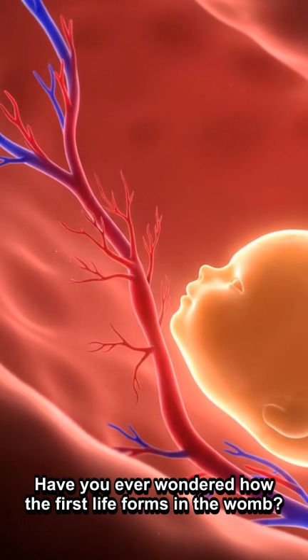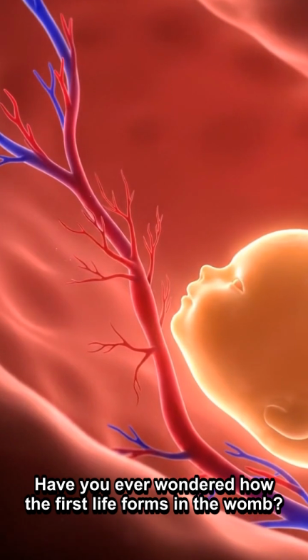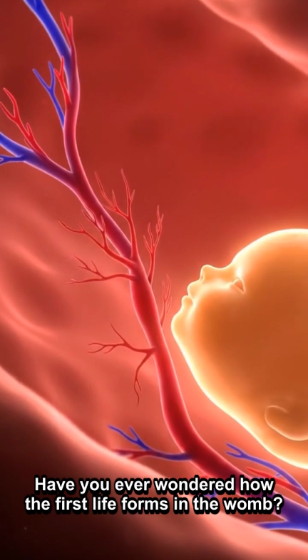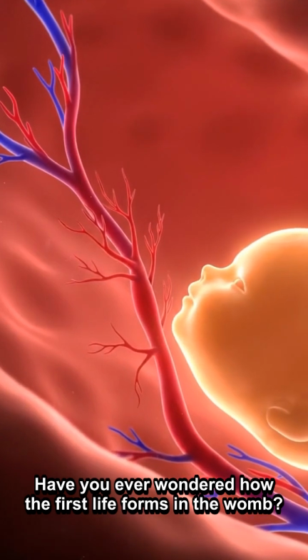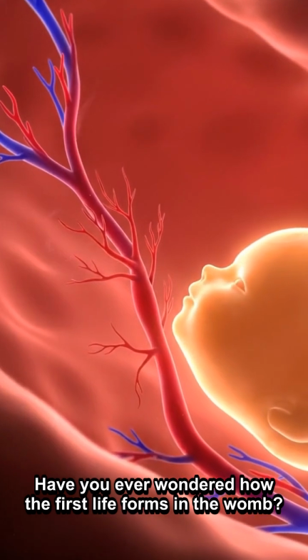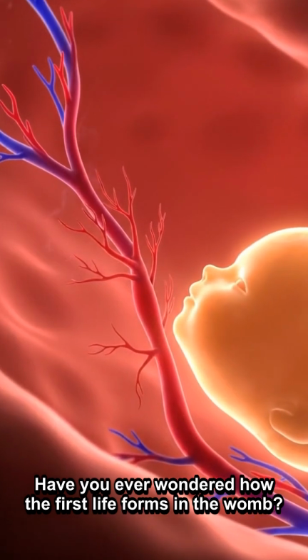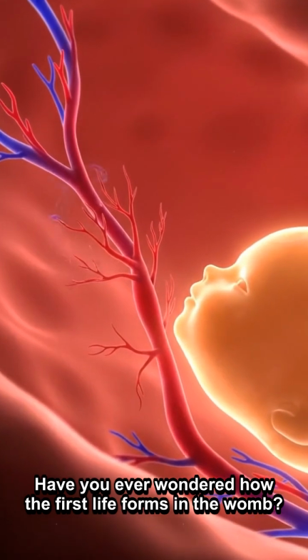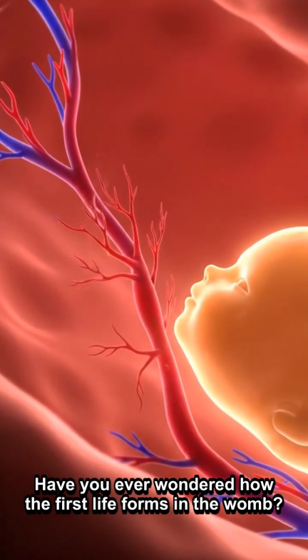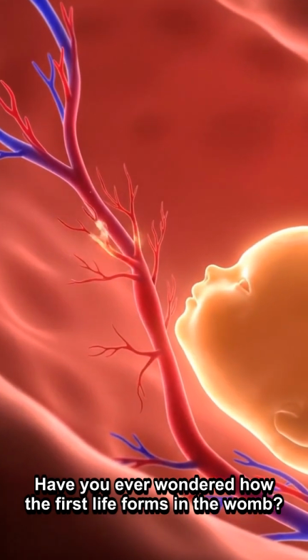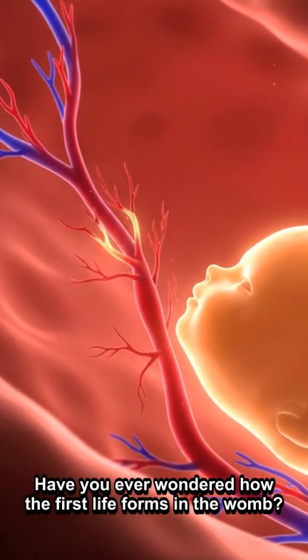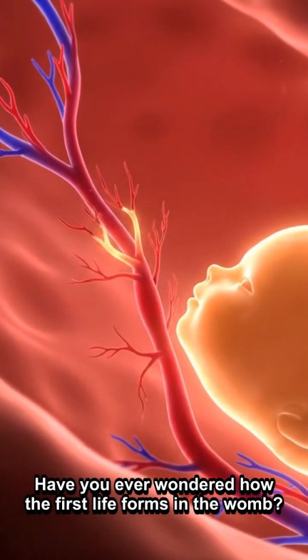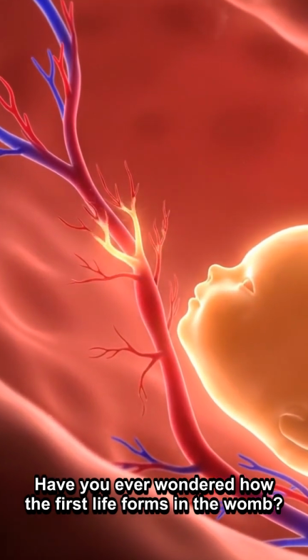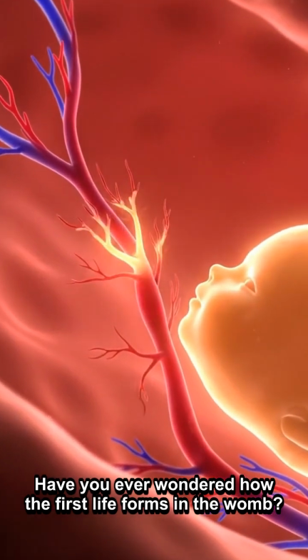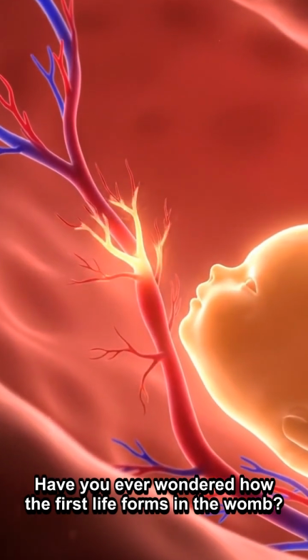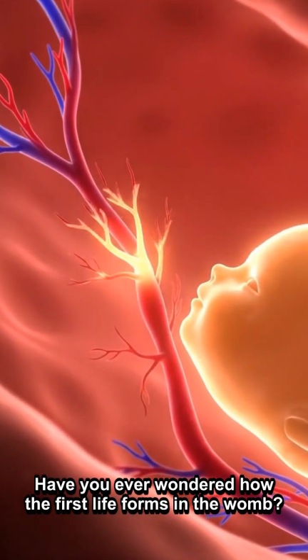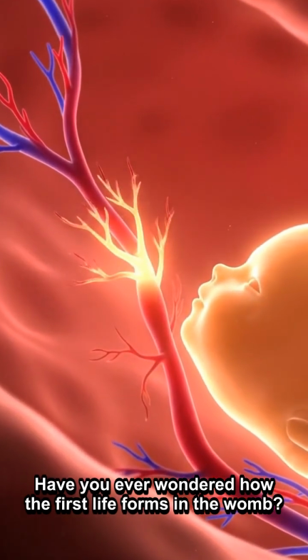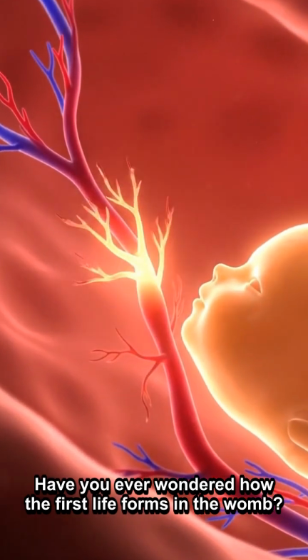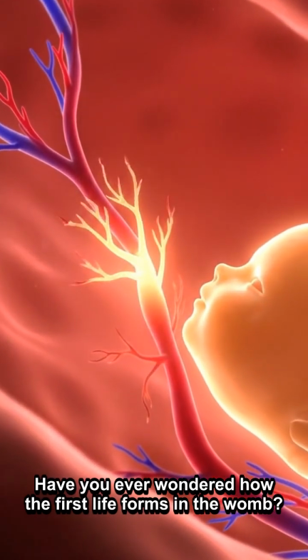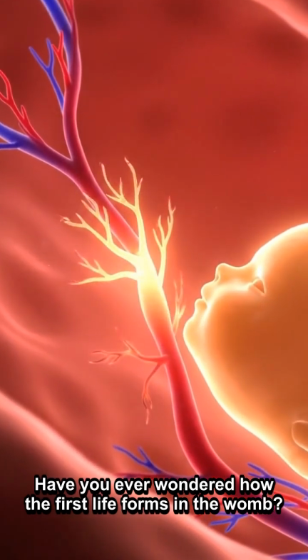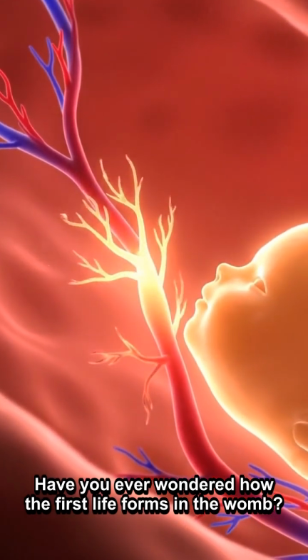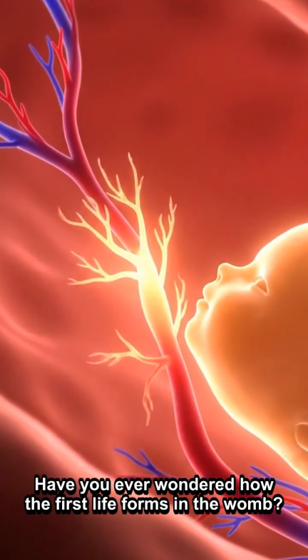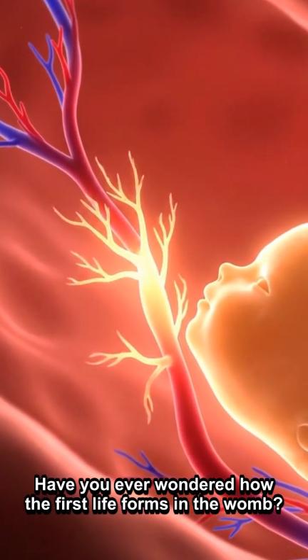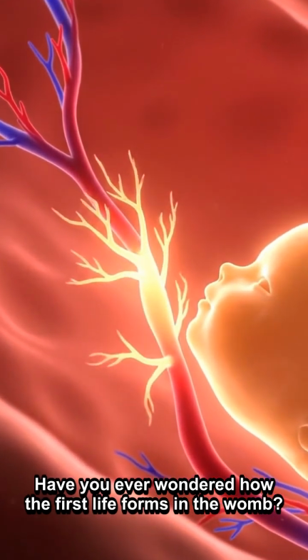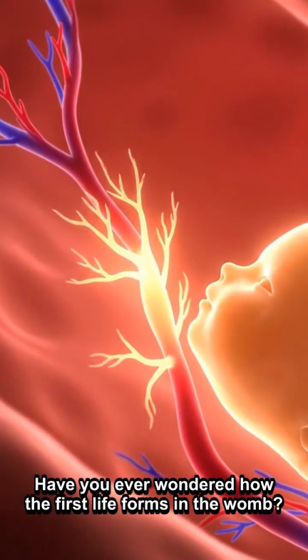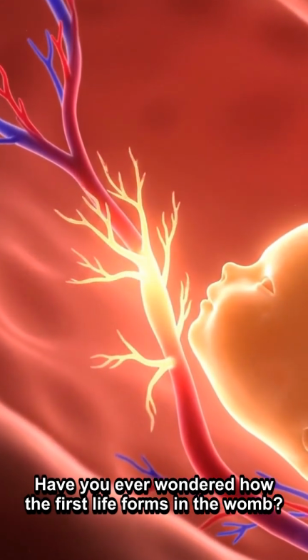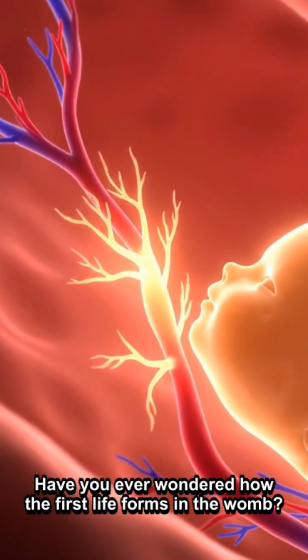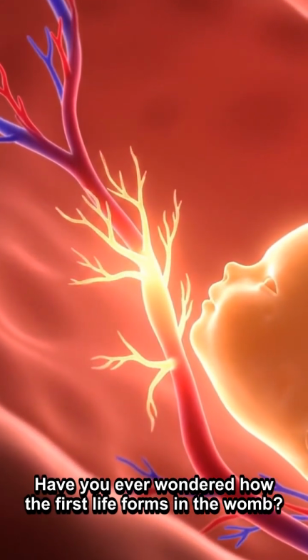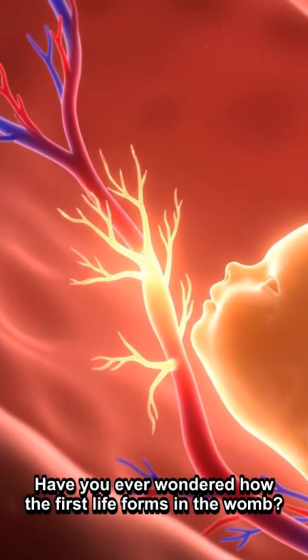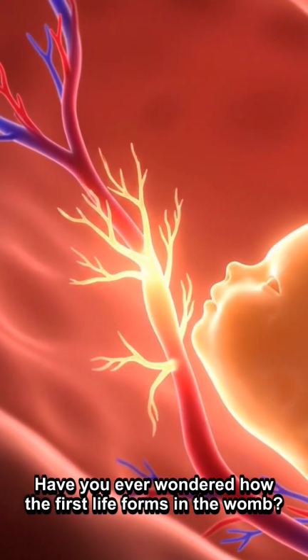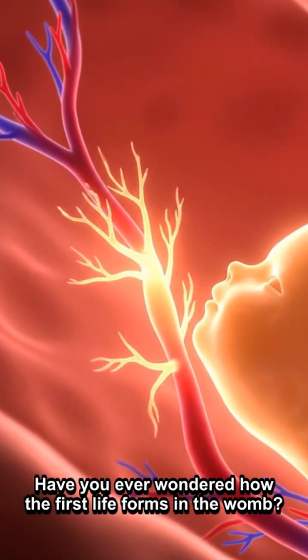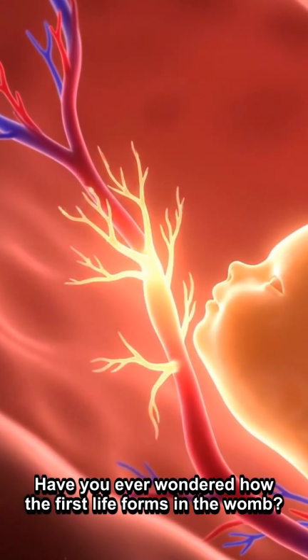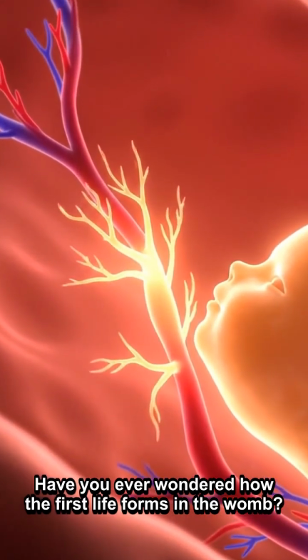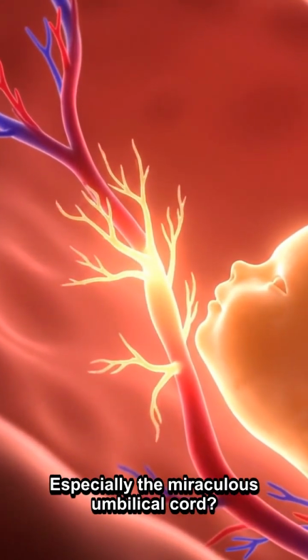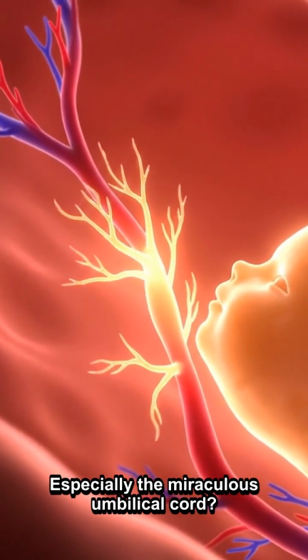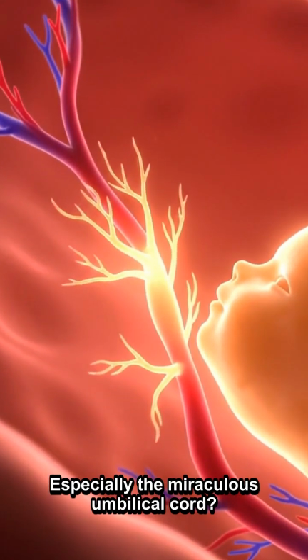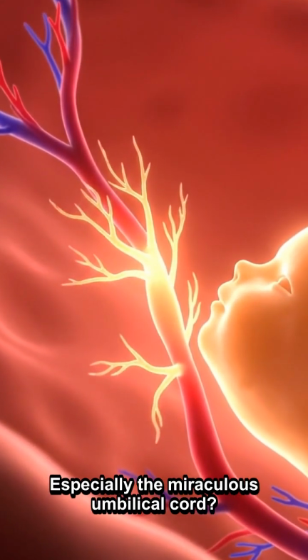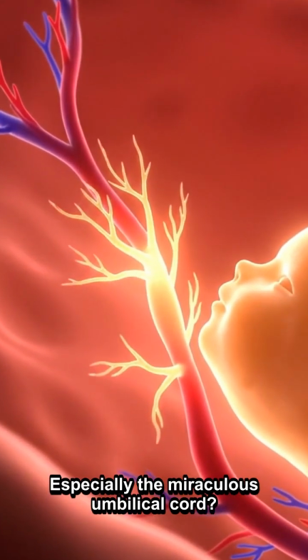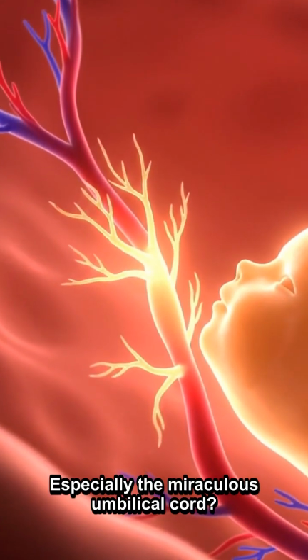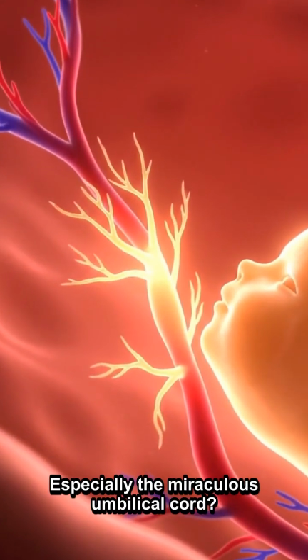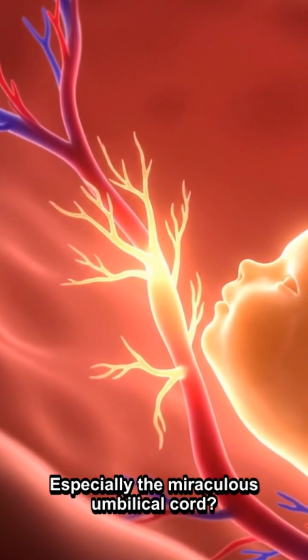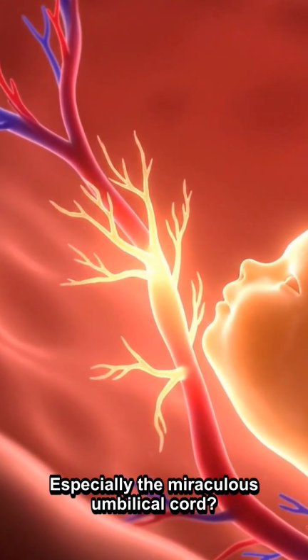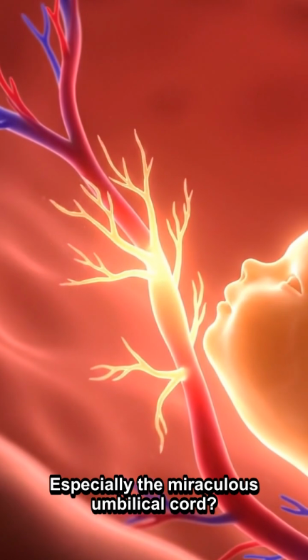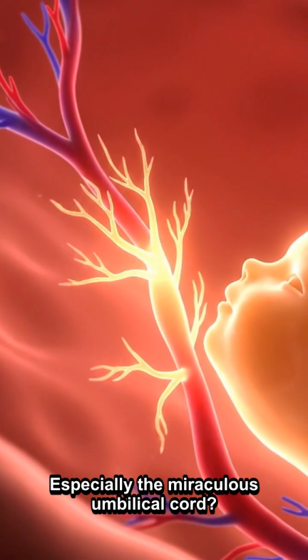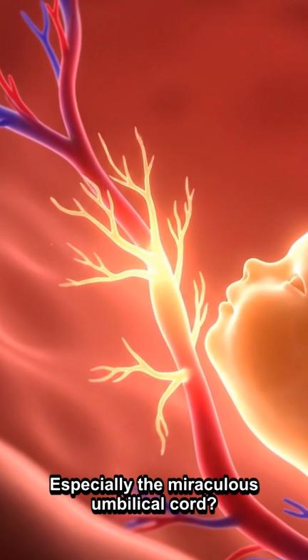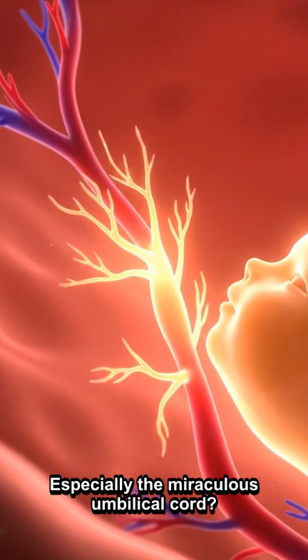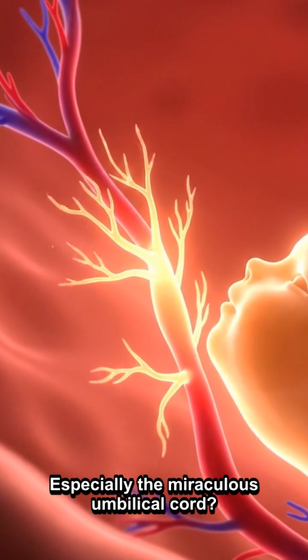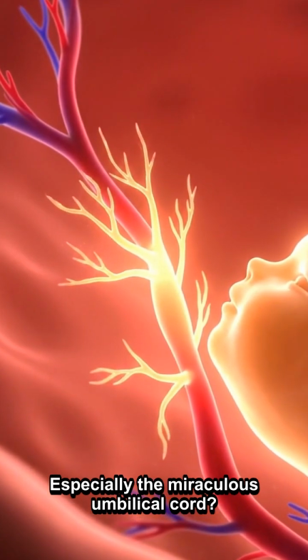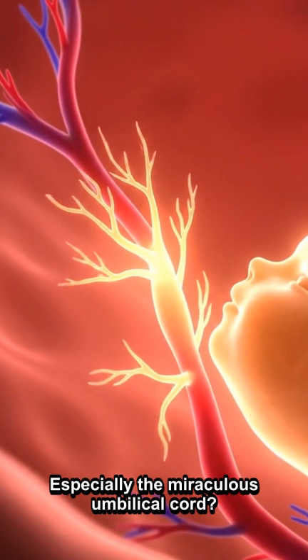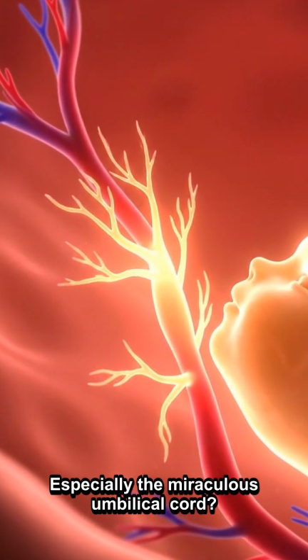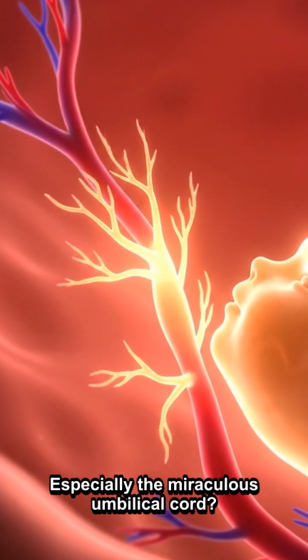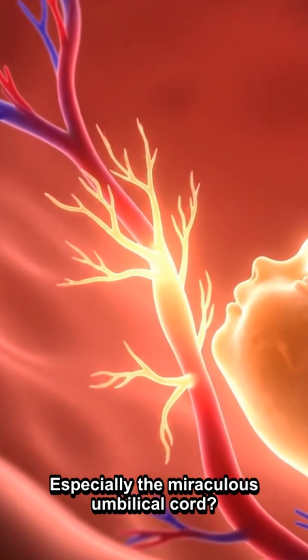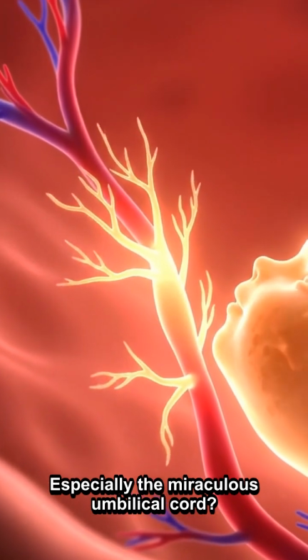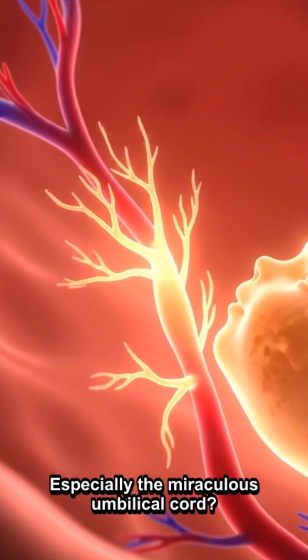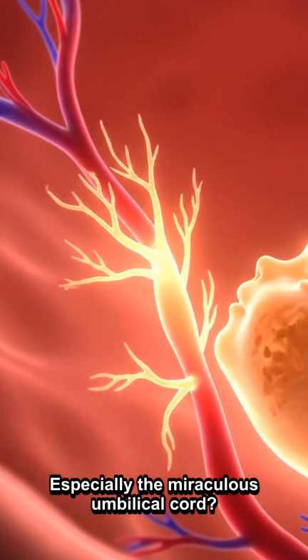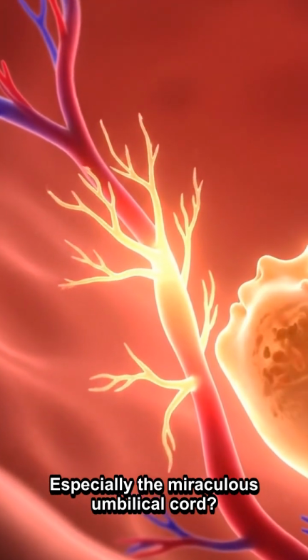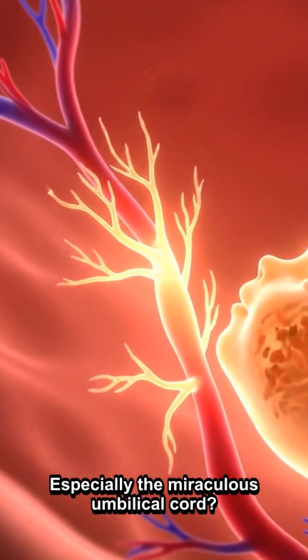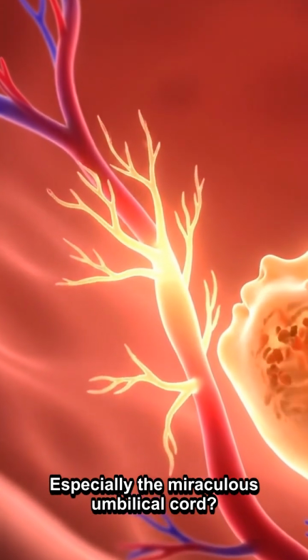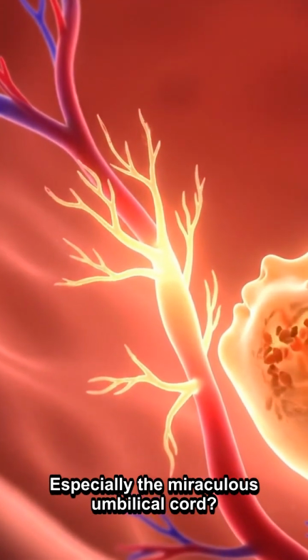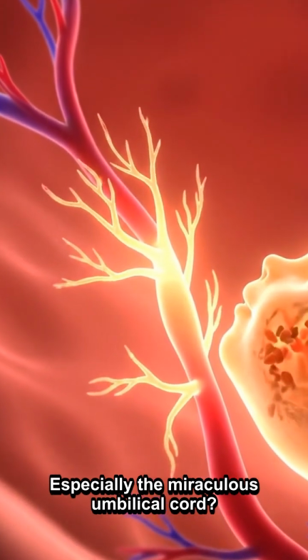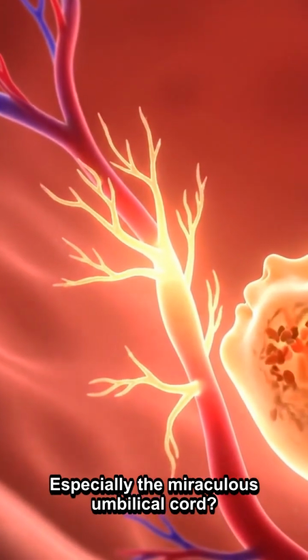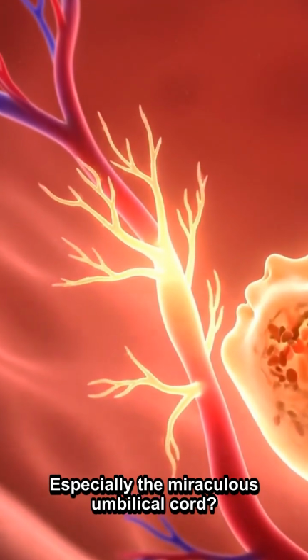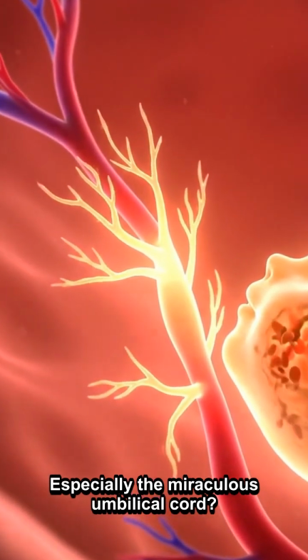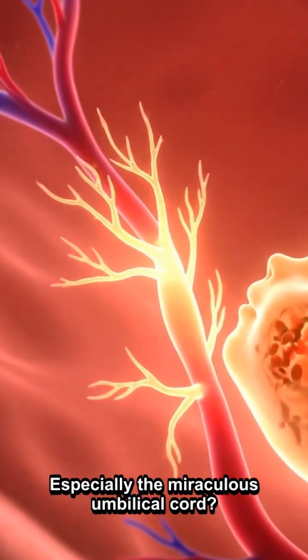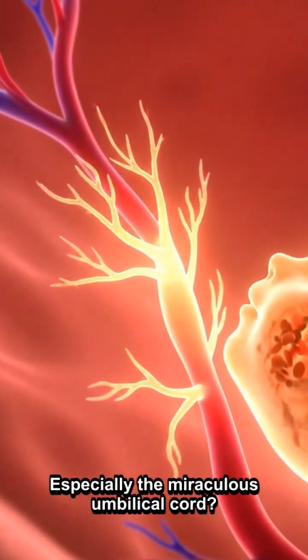Have you ever wondered how the first life forms in the womb? Especially the miraculous umbilical cord?